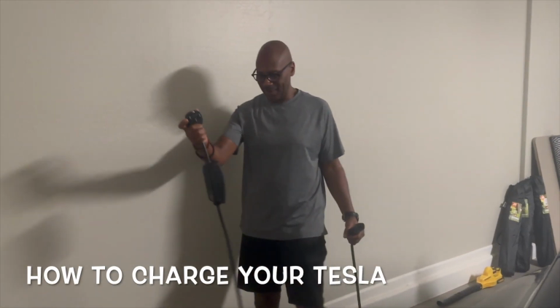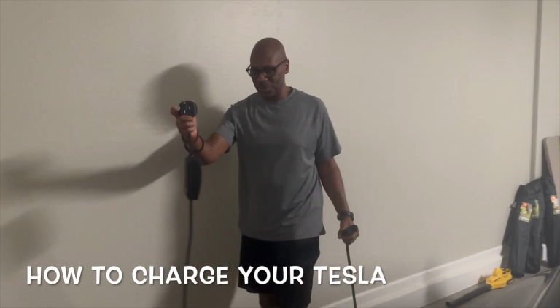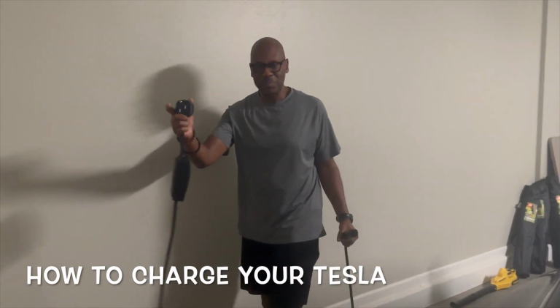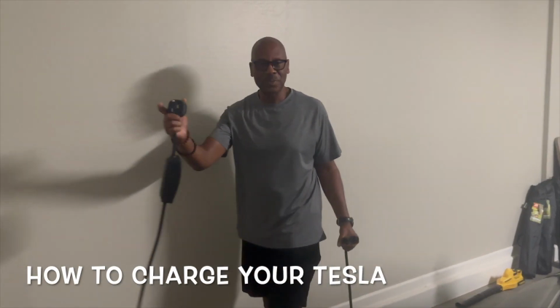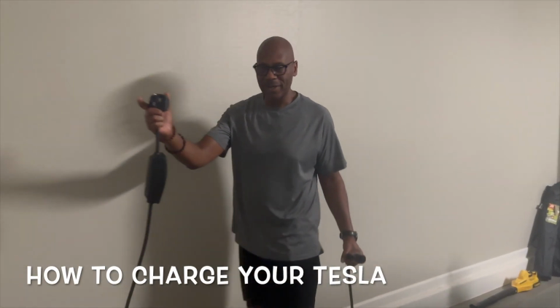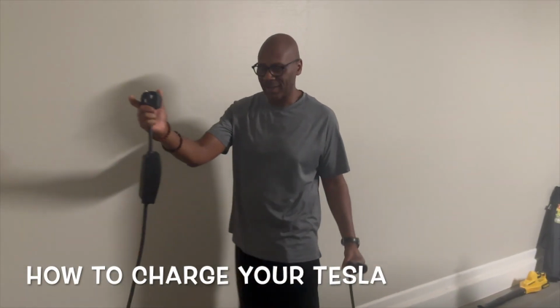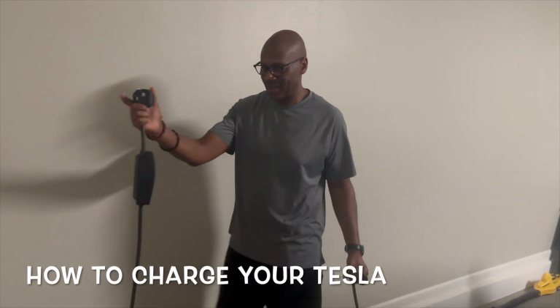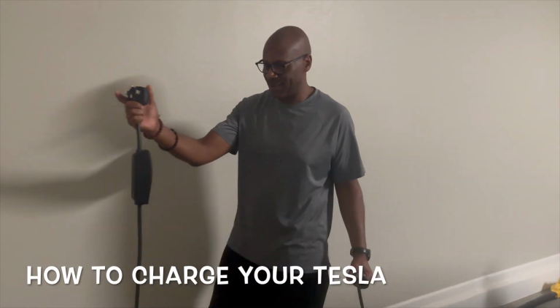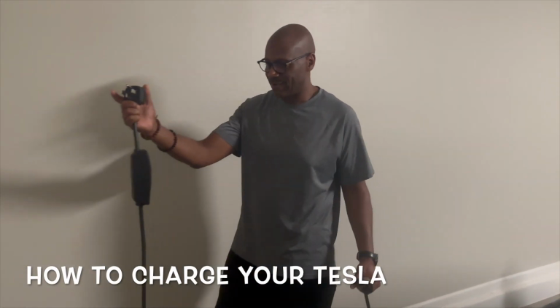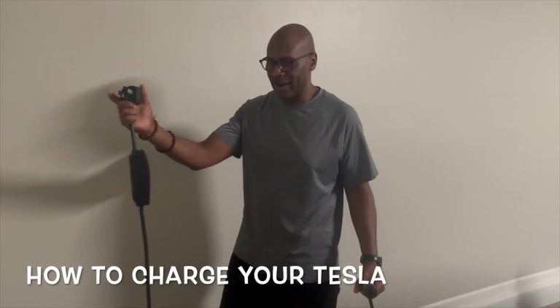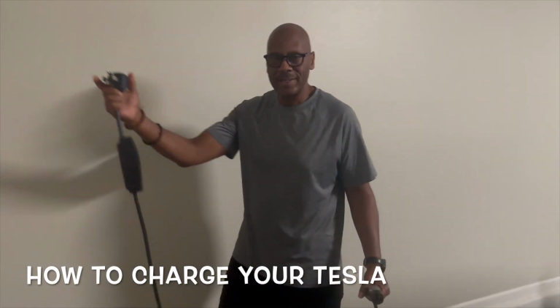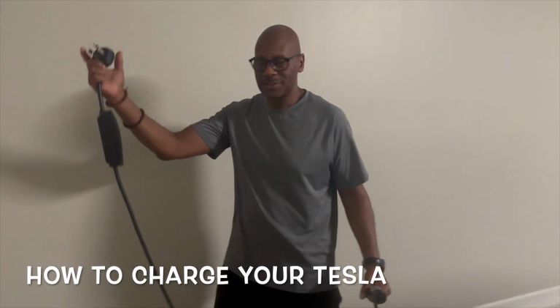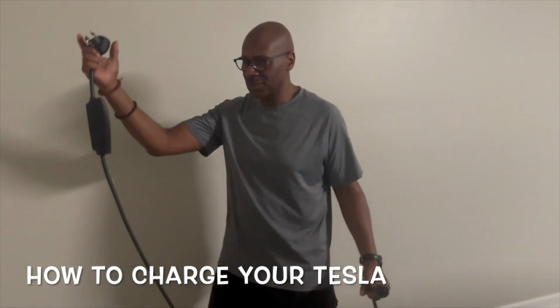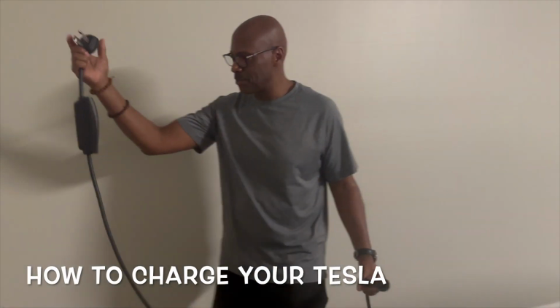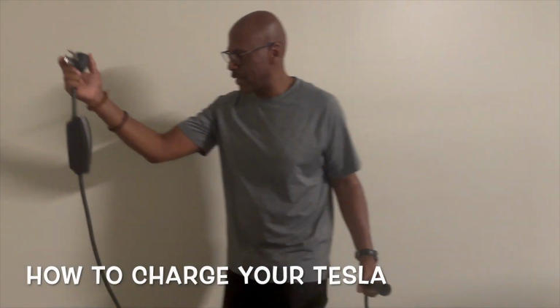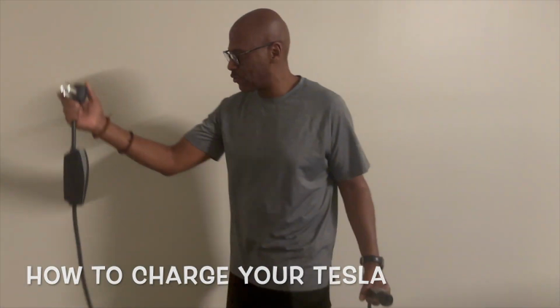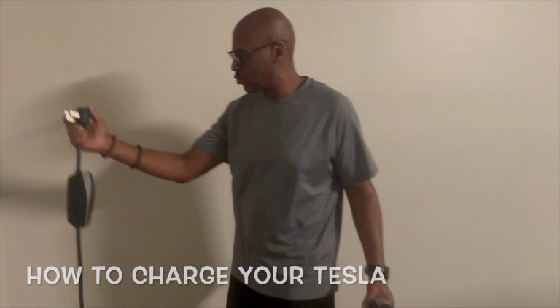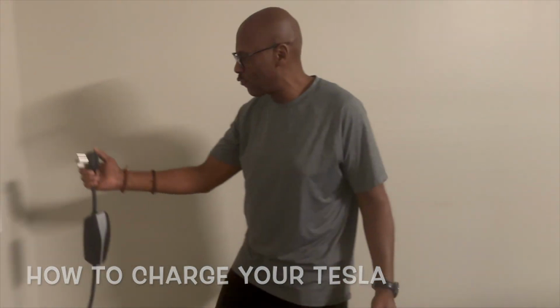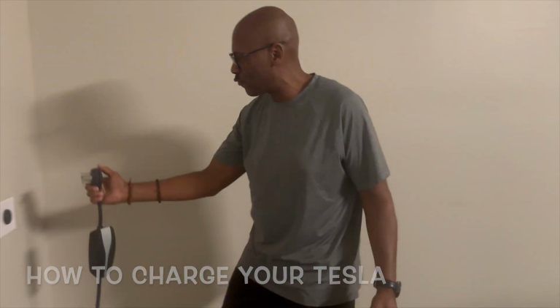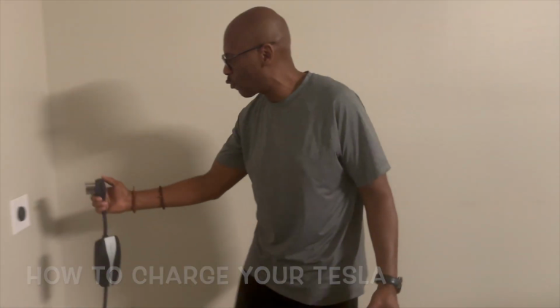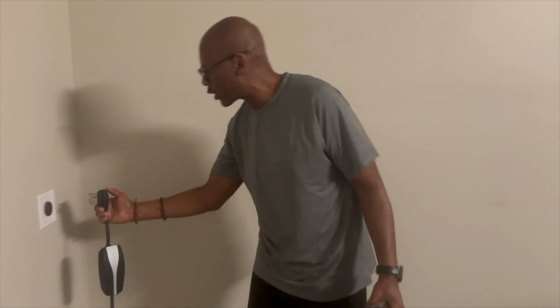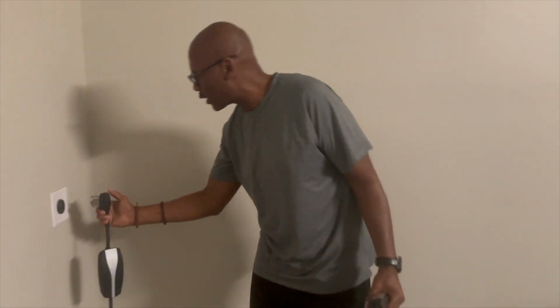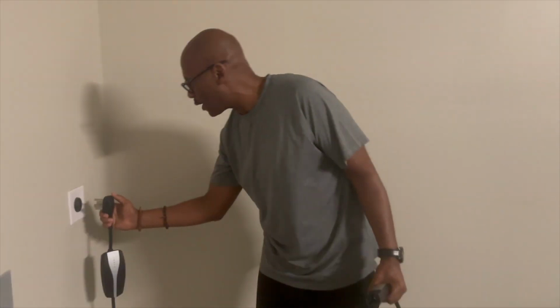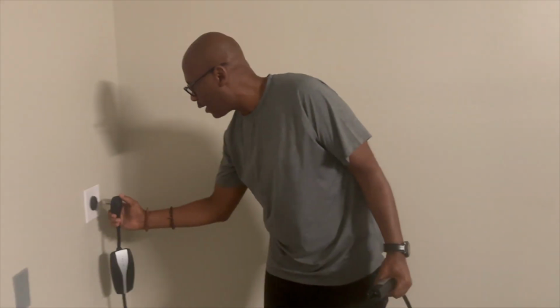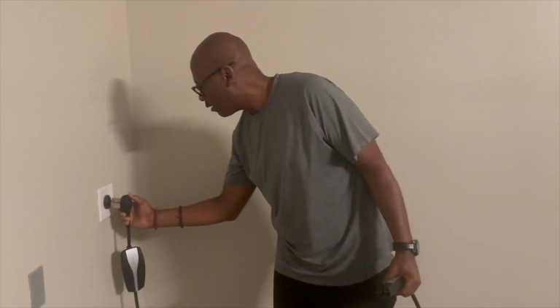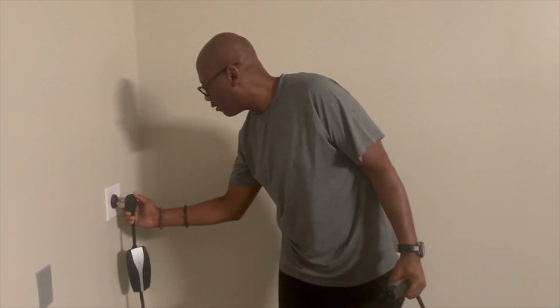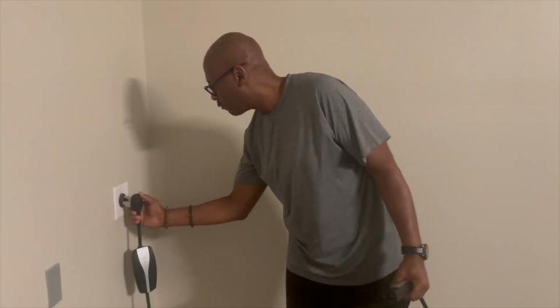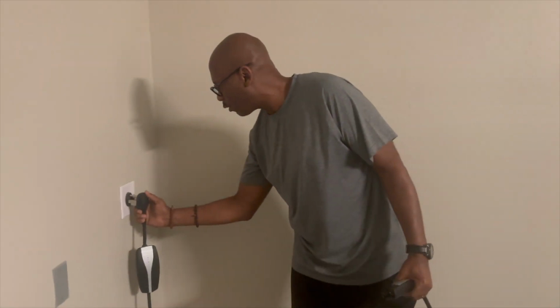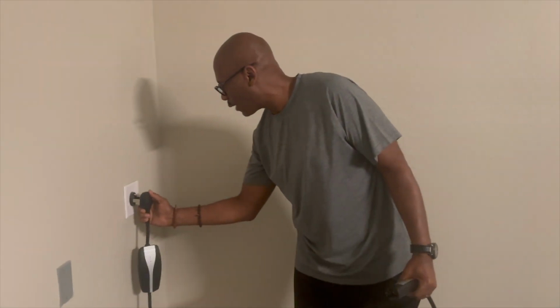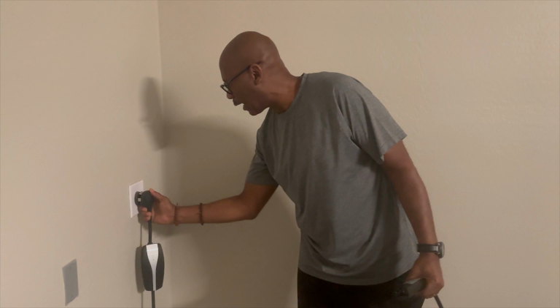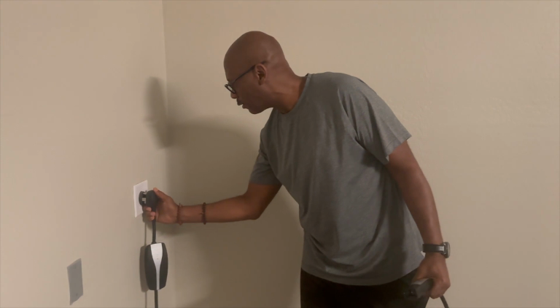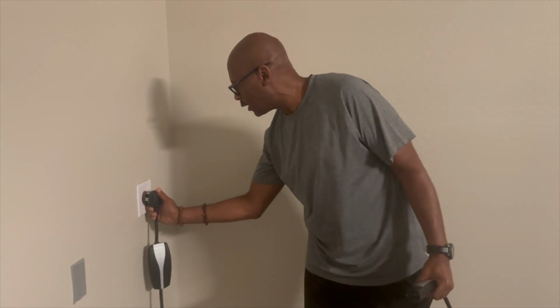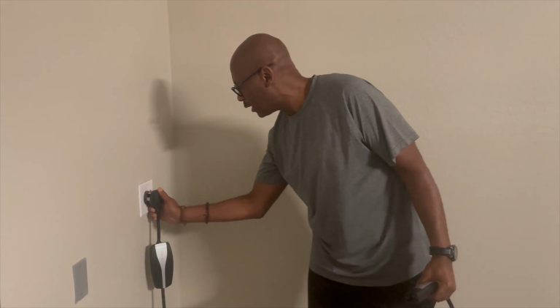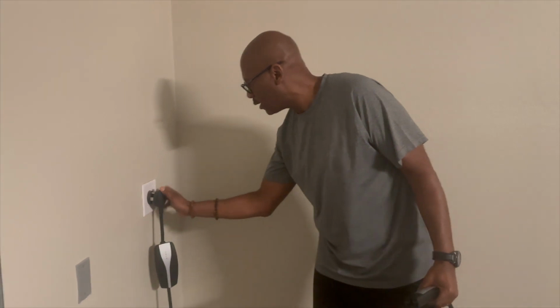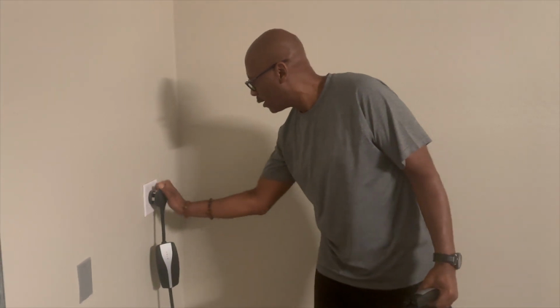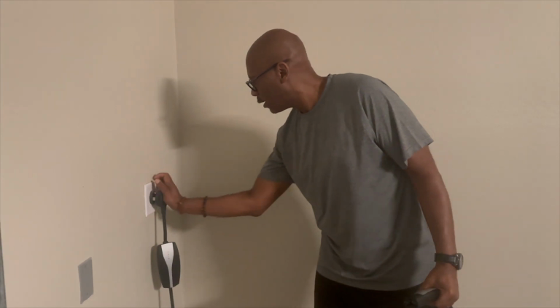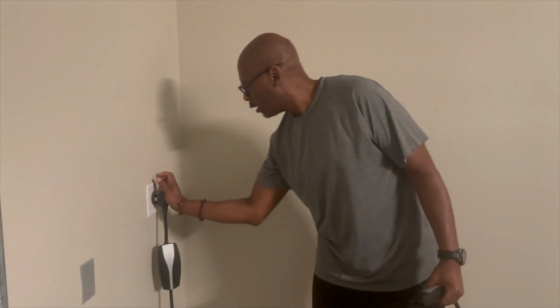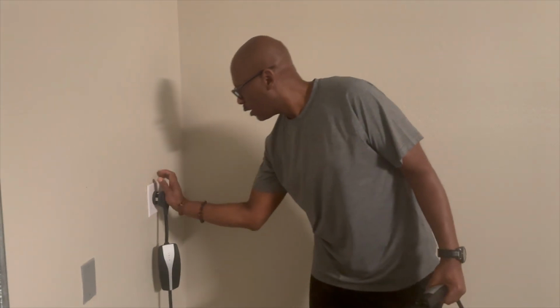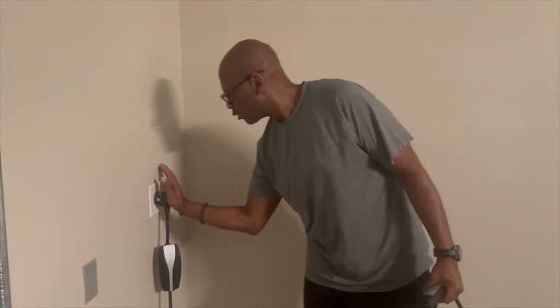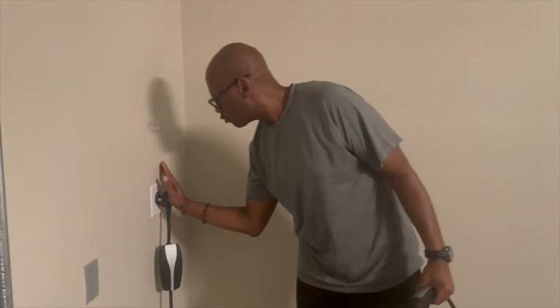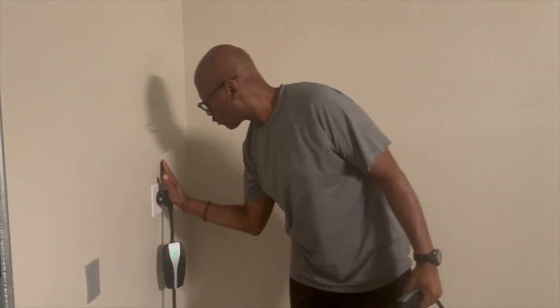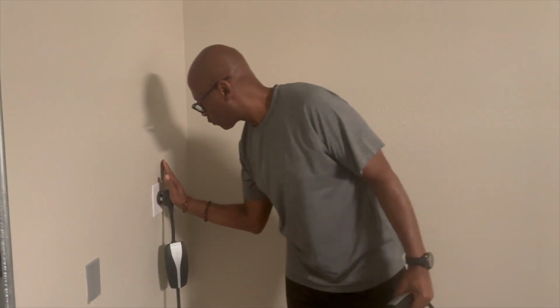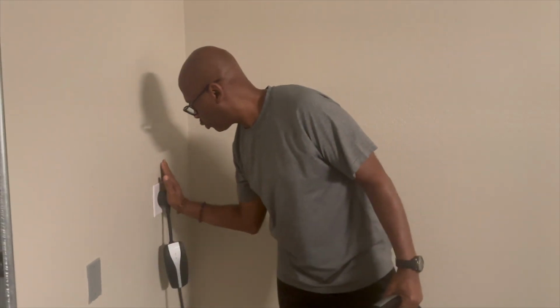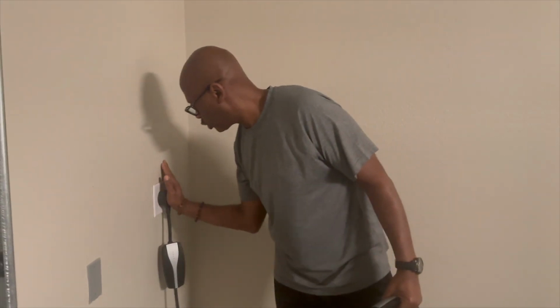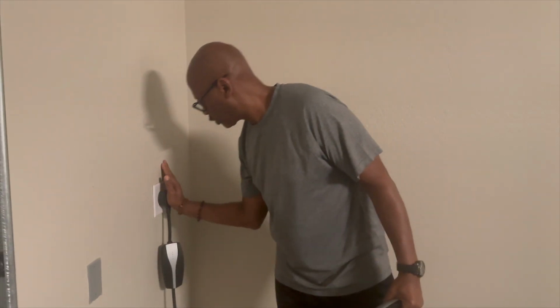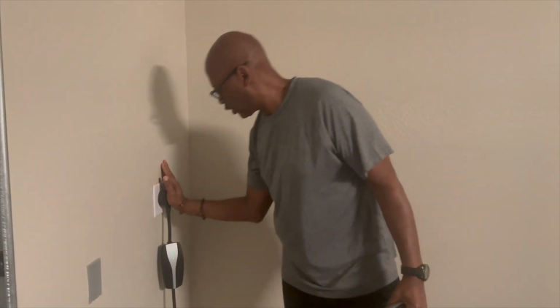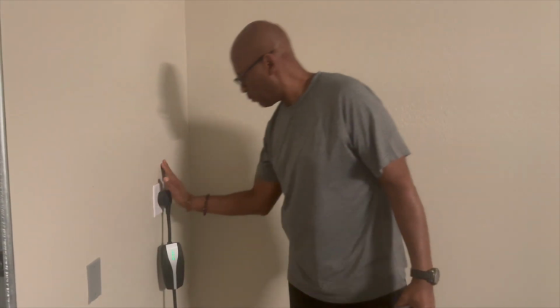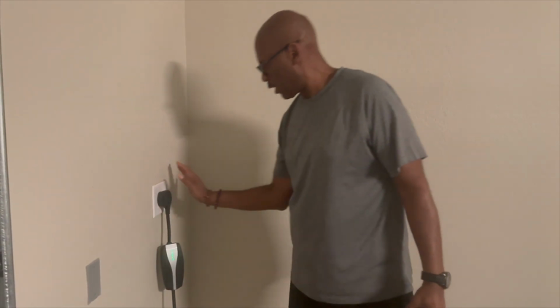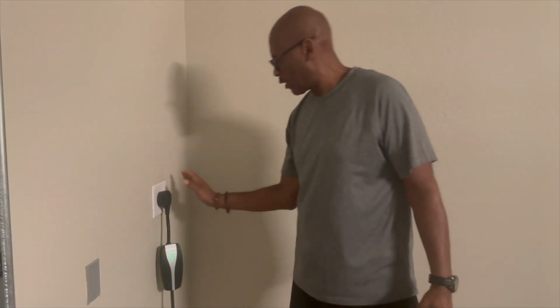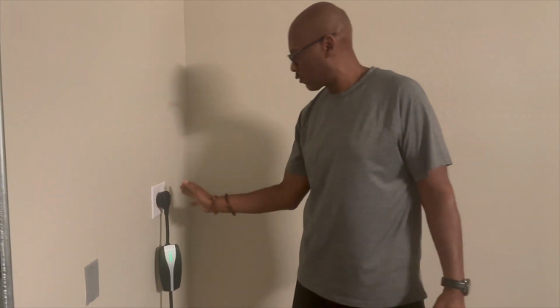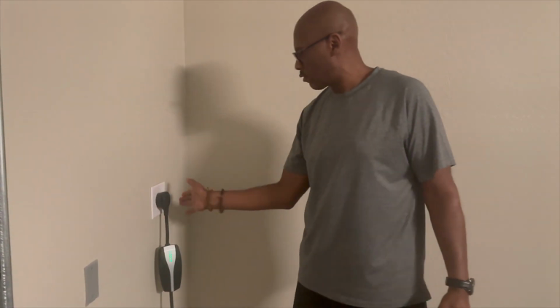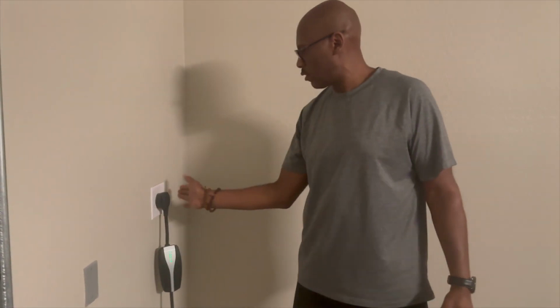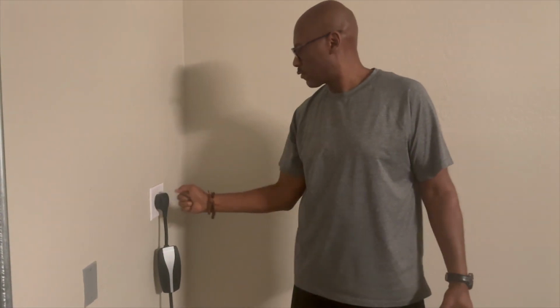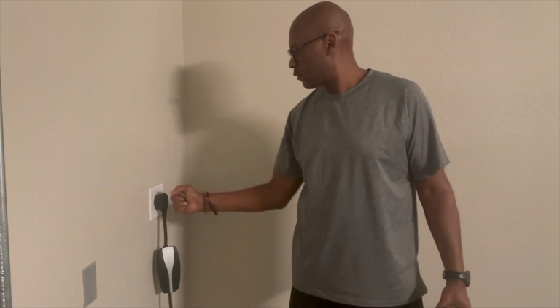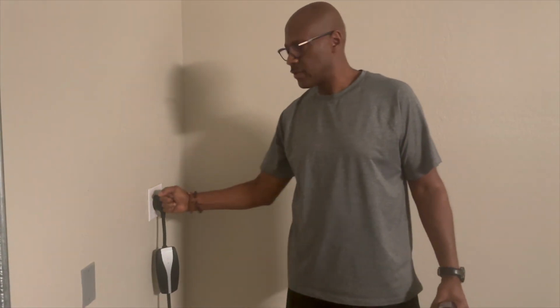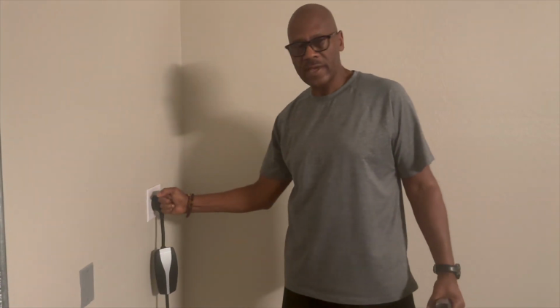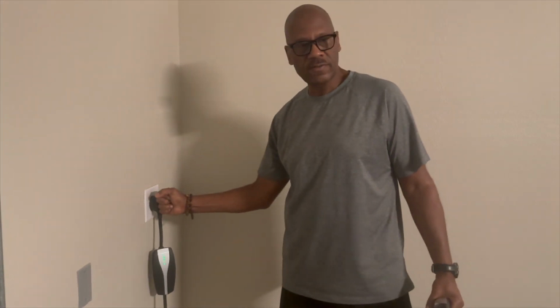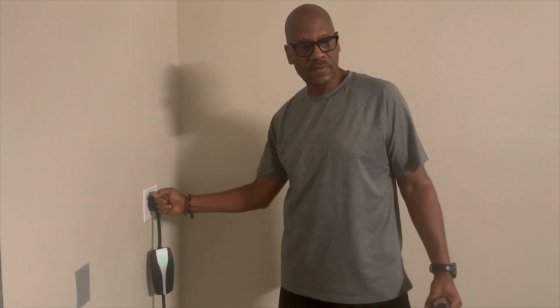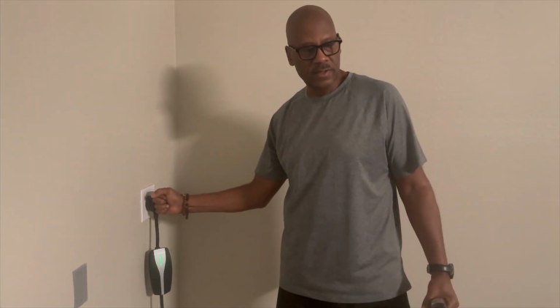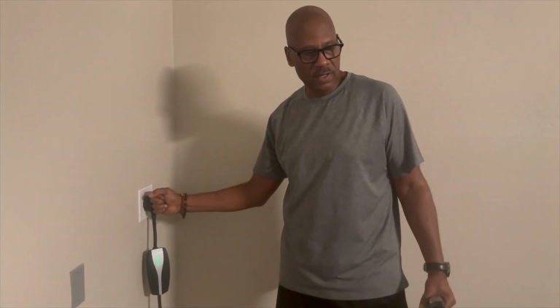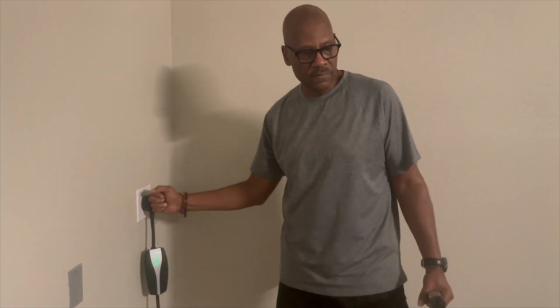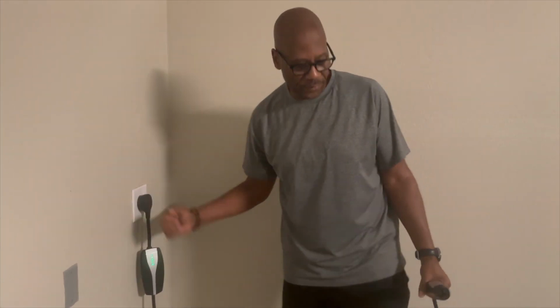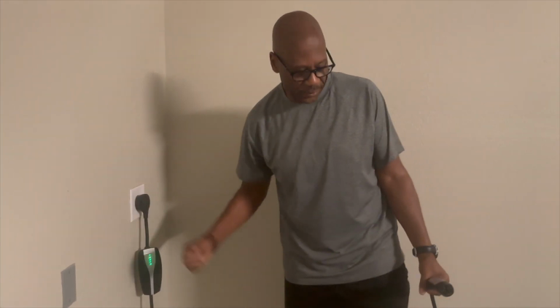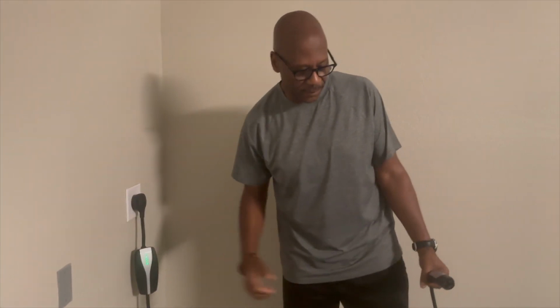Now I'm going to plug it in right into my 240-volt outlet. You just push it in — make sure it's nice and thin and firm.